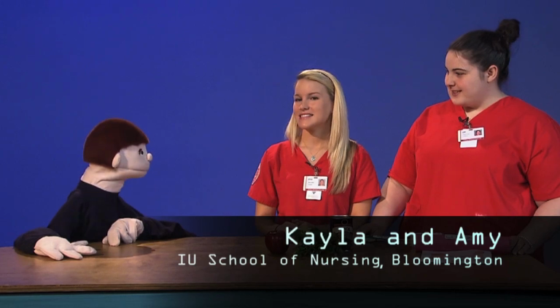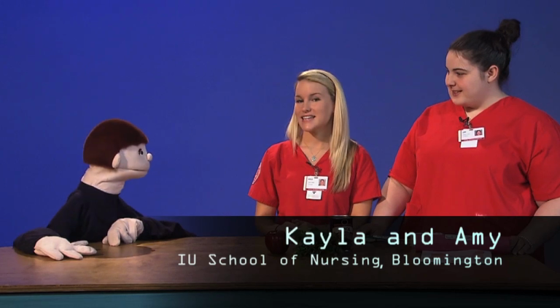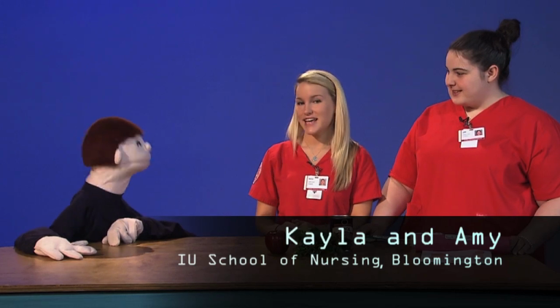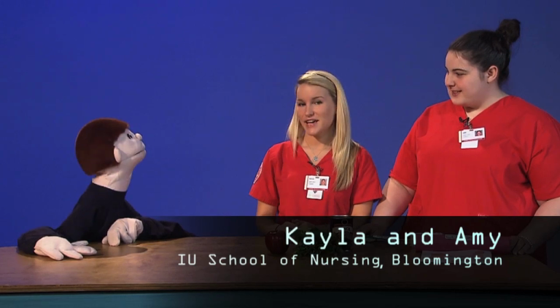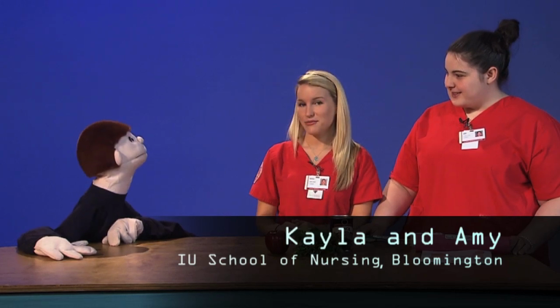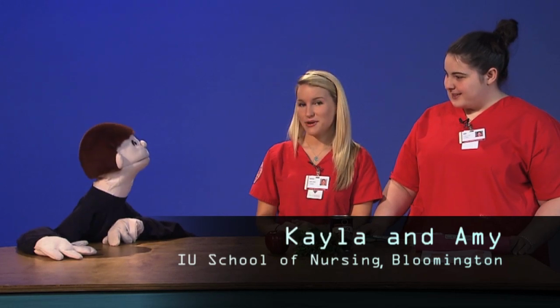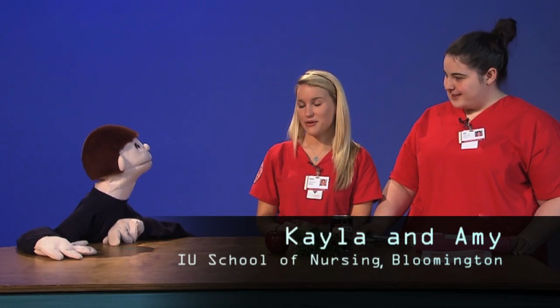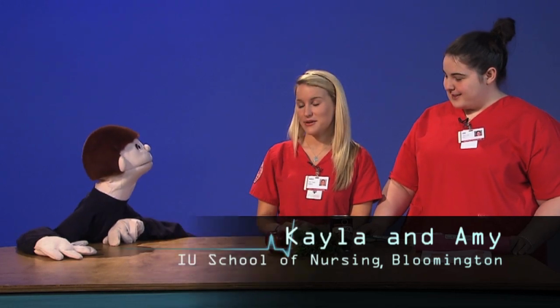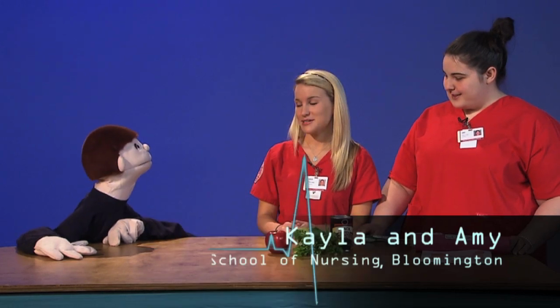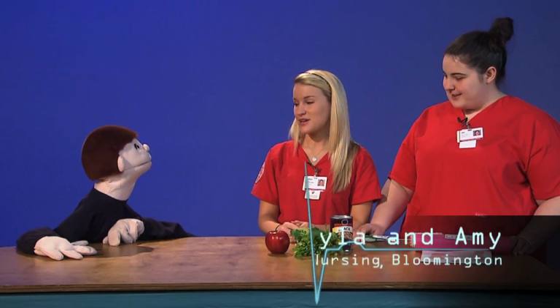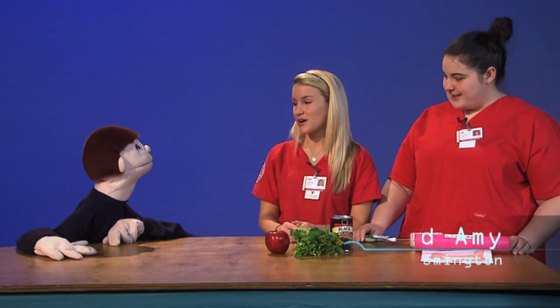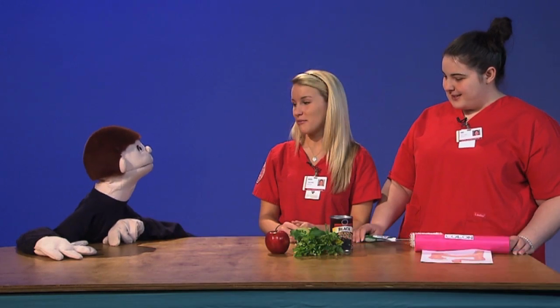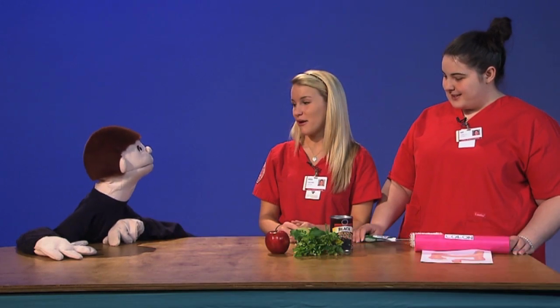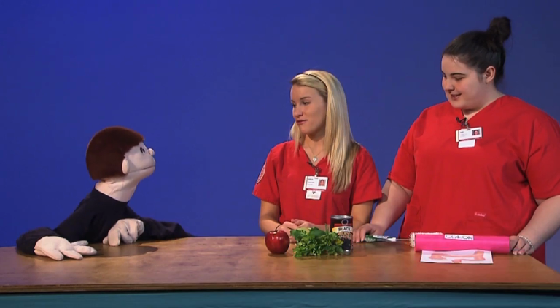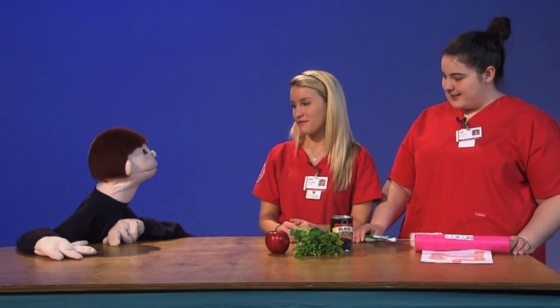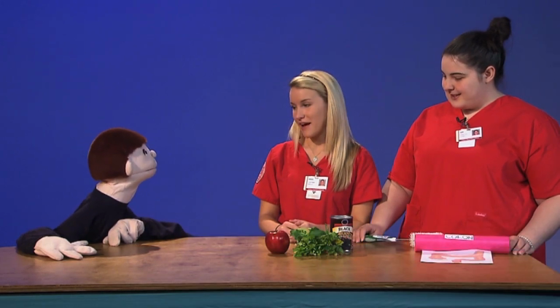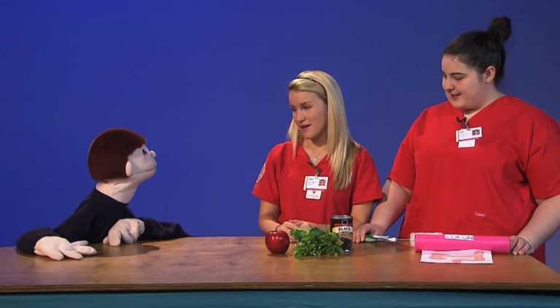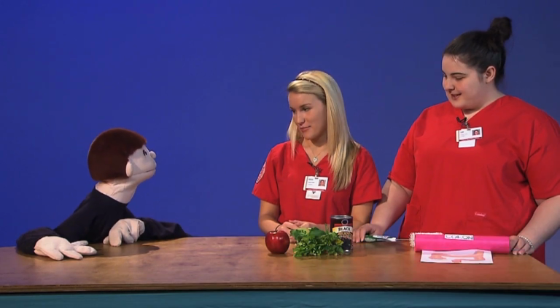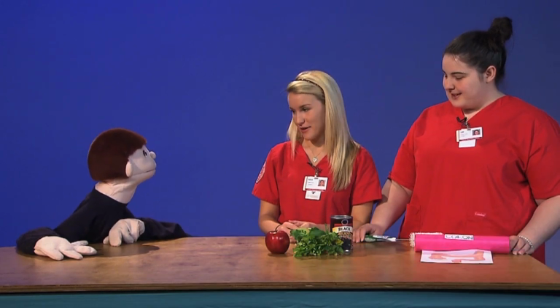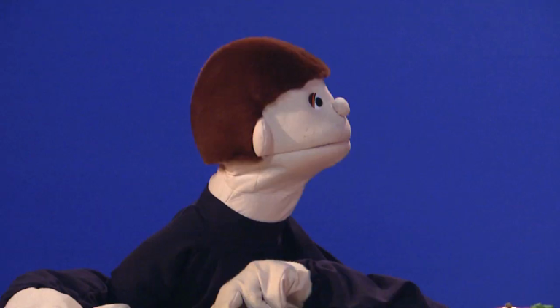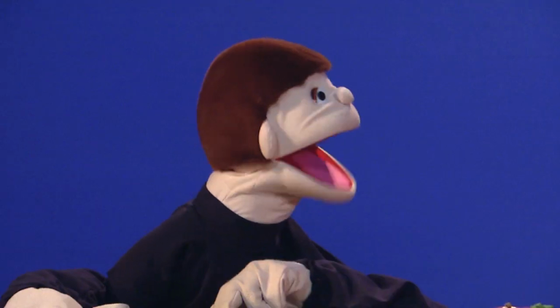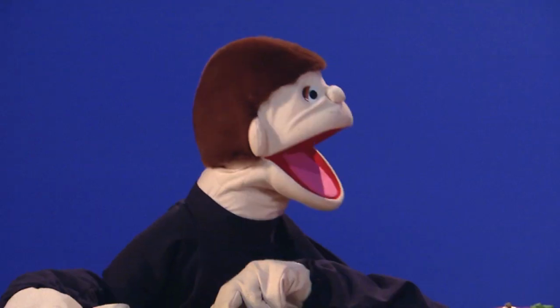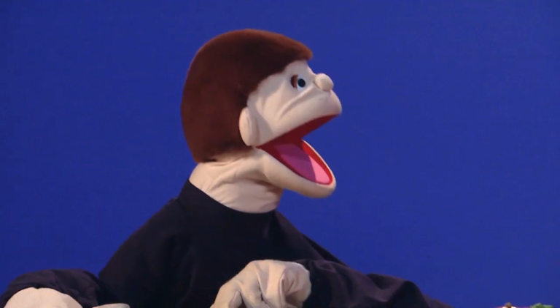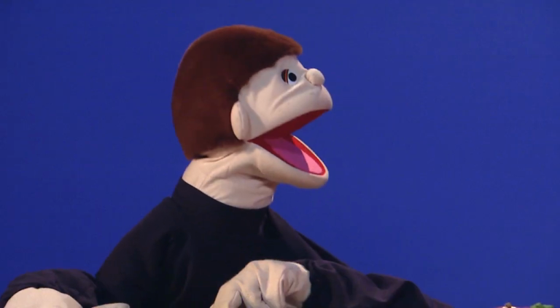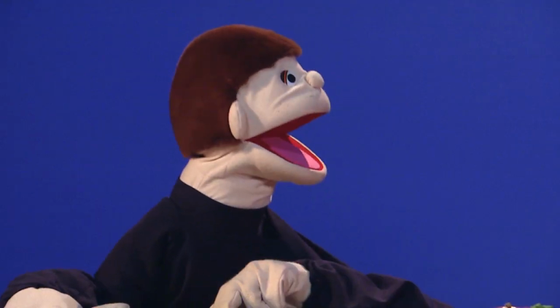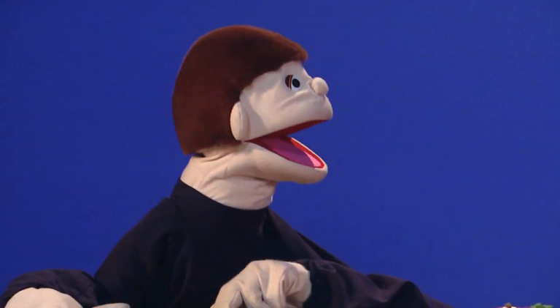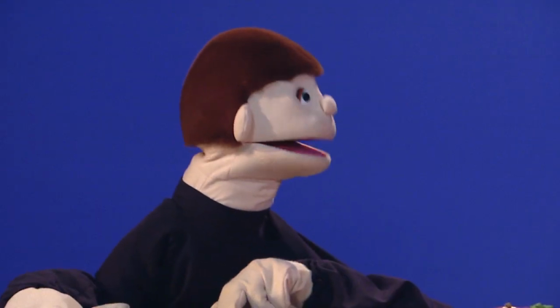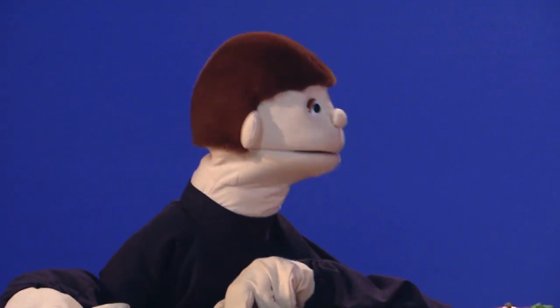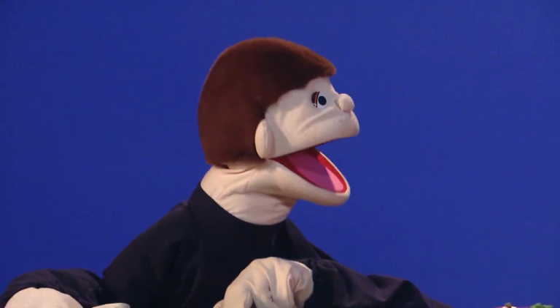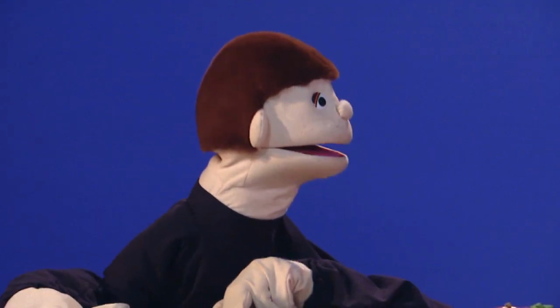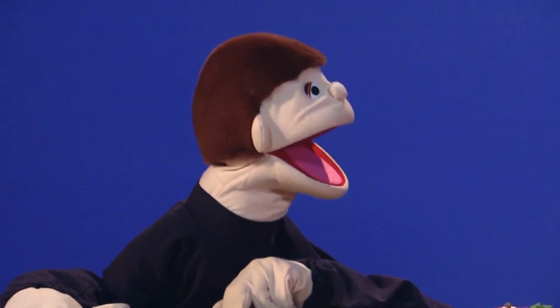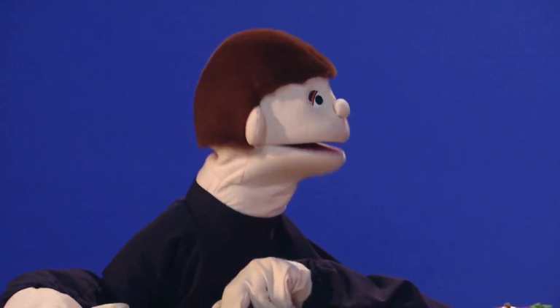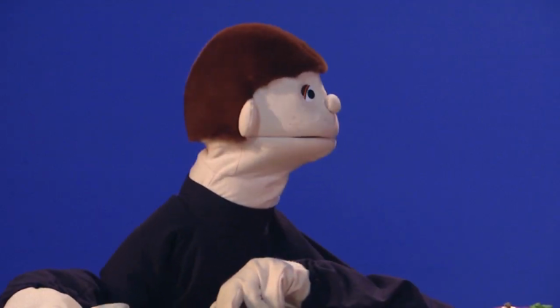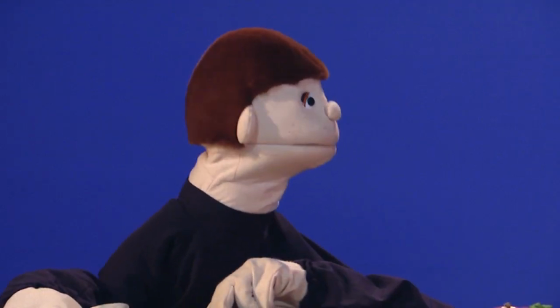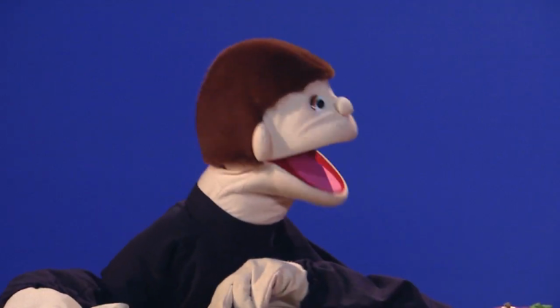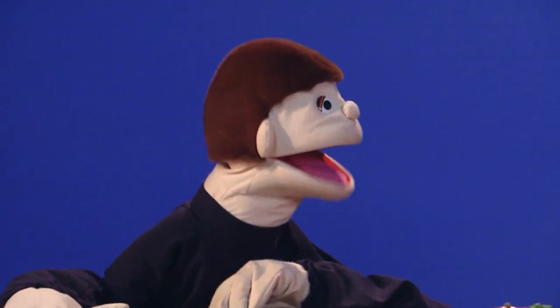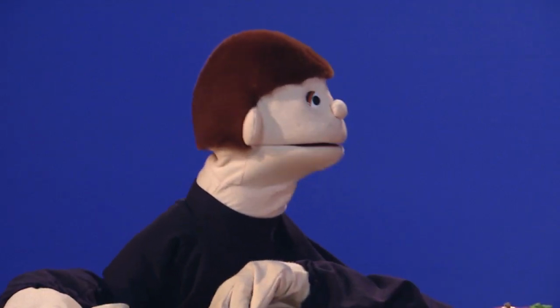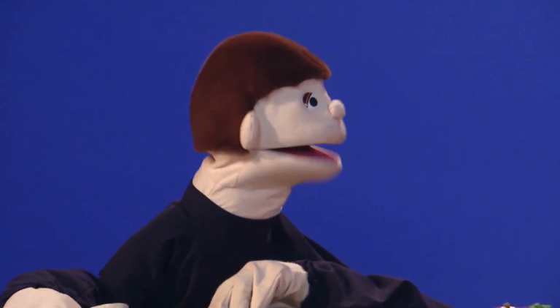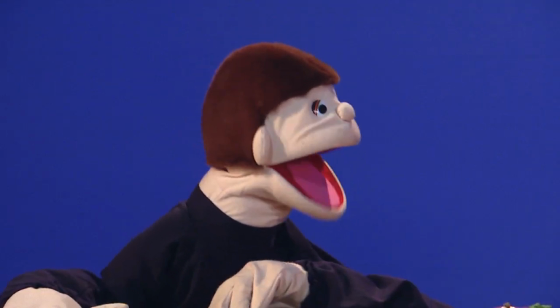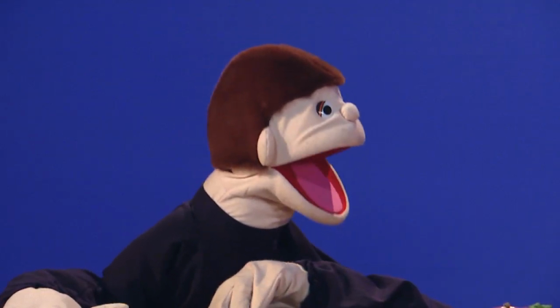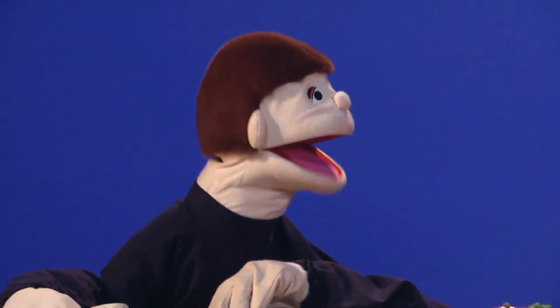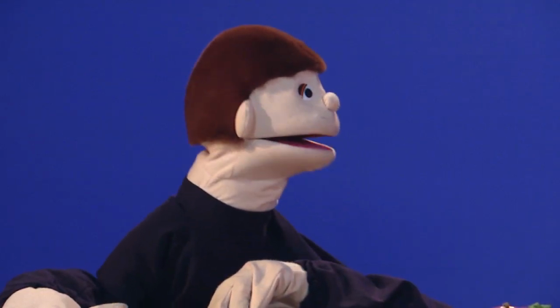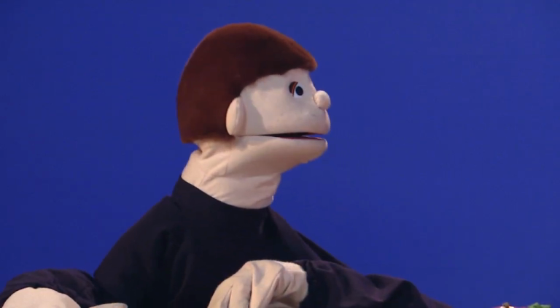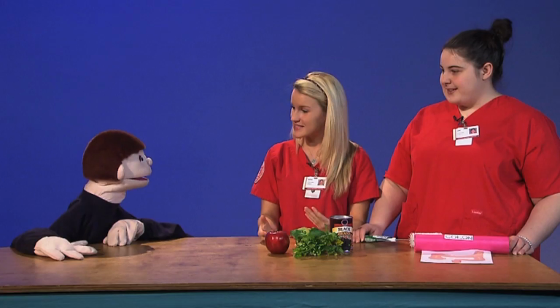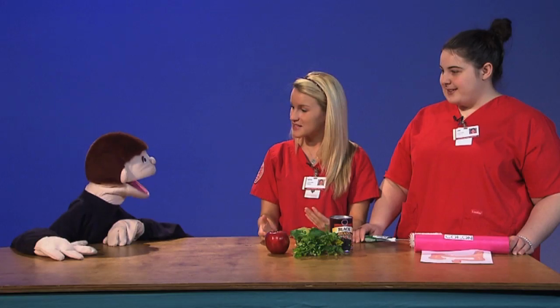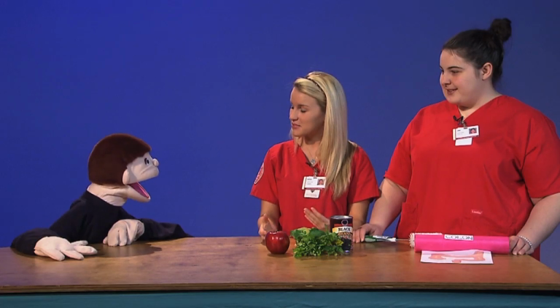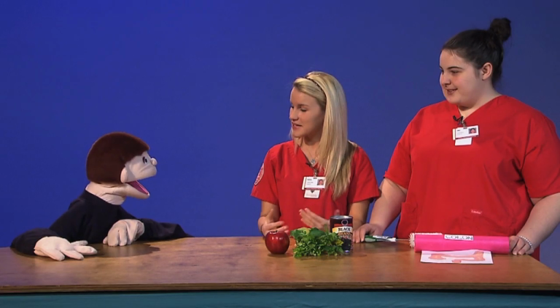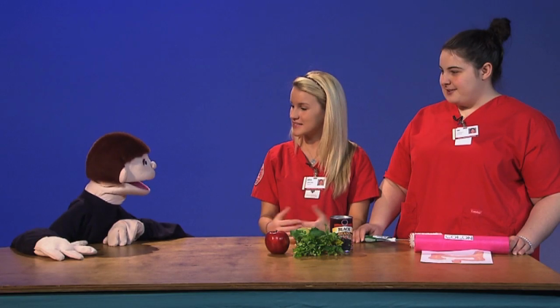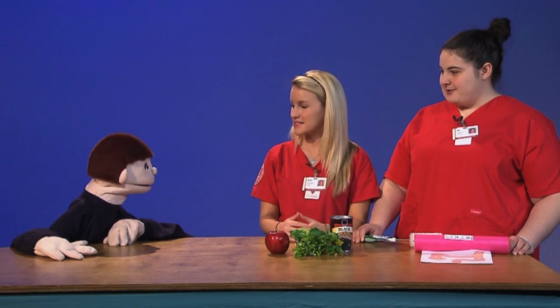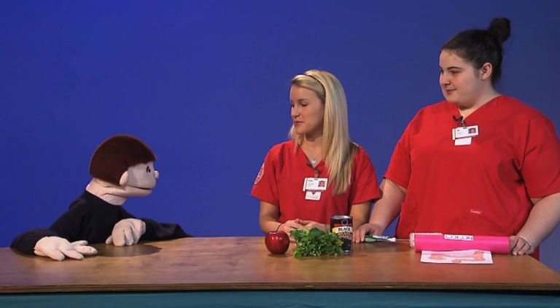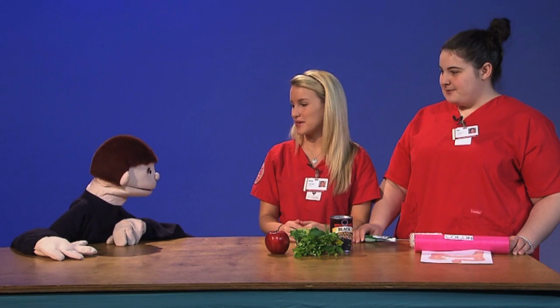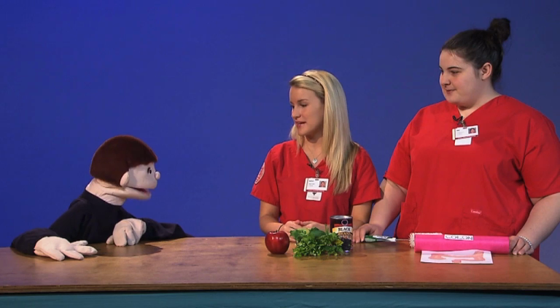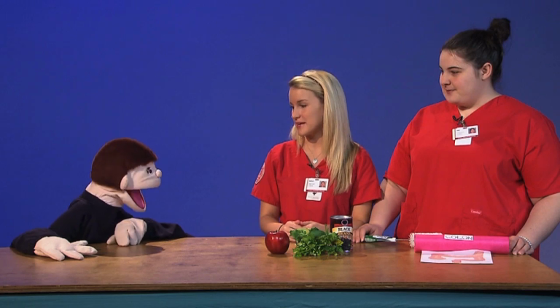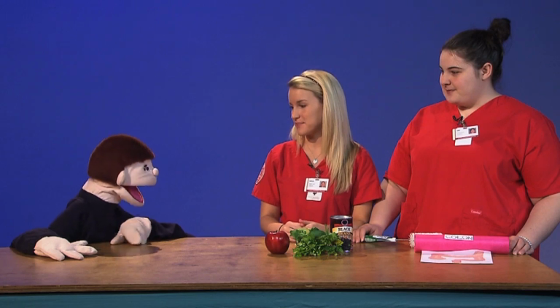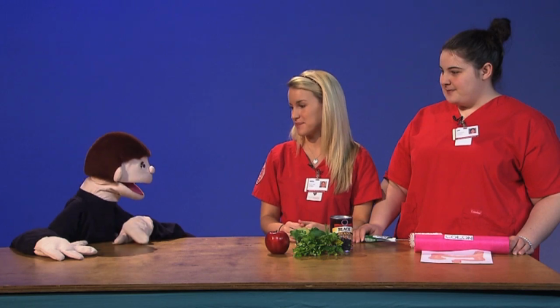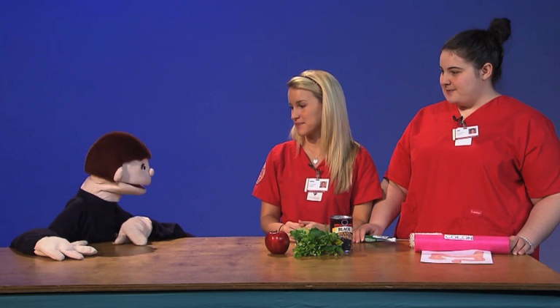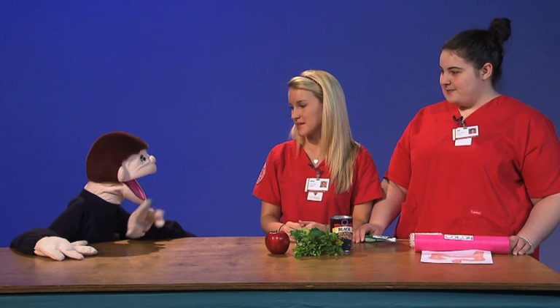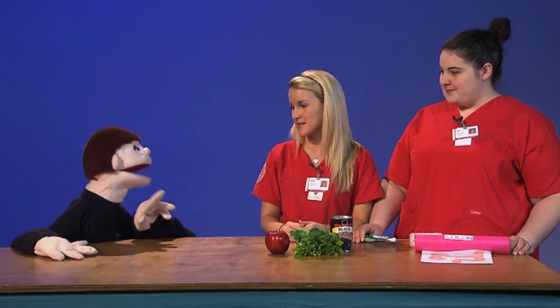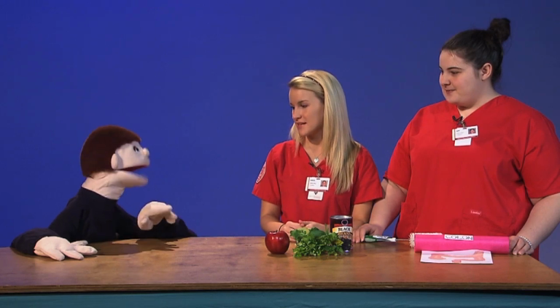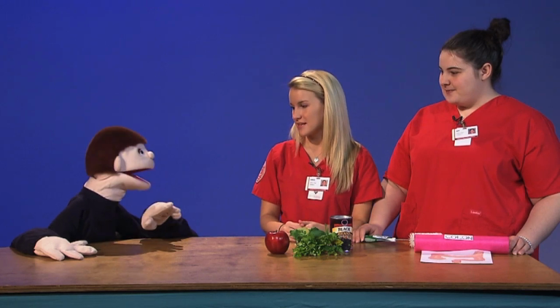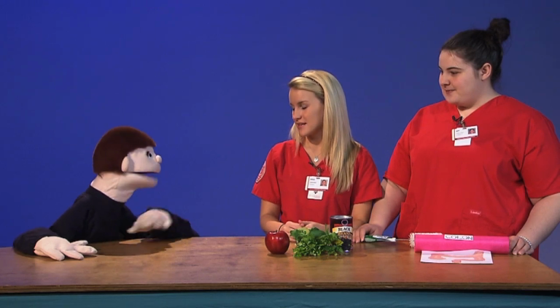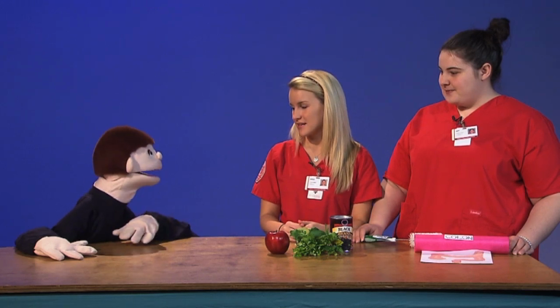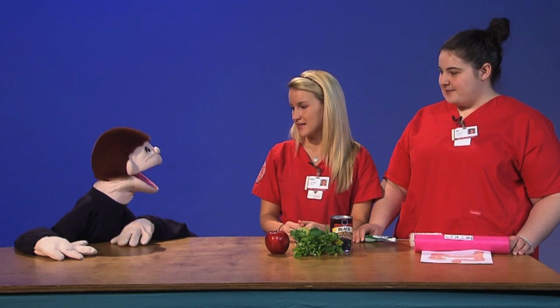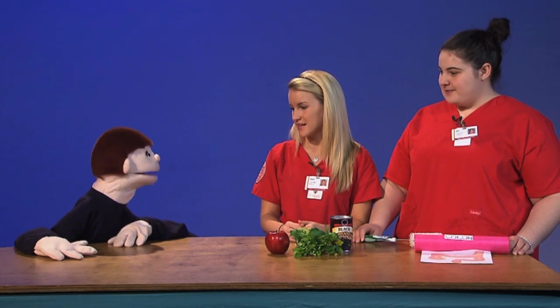Today we're going to talk about fiber. What is fiber? It's in the plants that we eat. Oh, wait, wait.